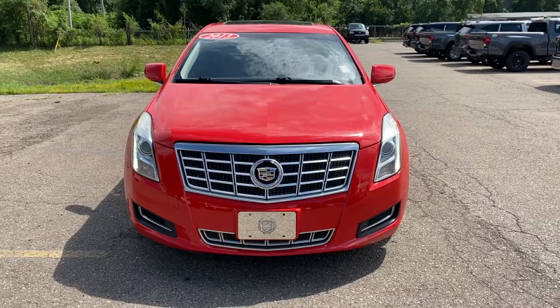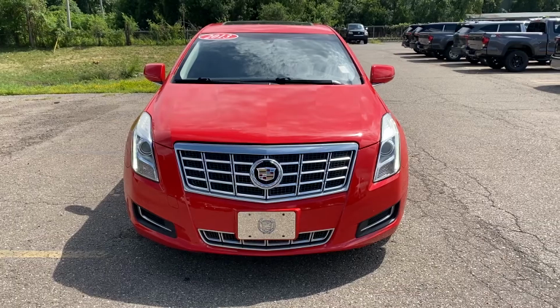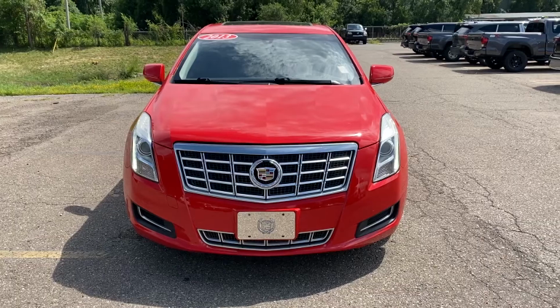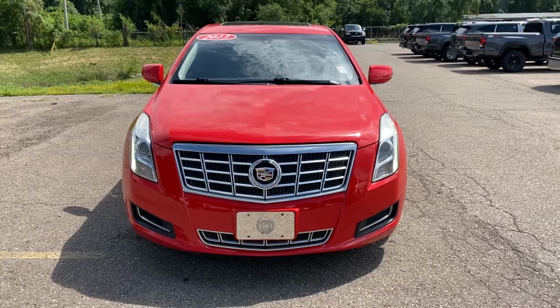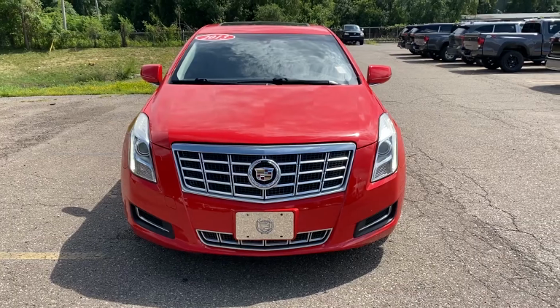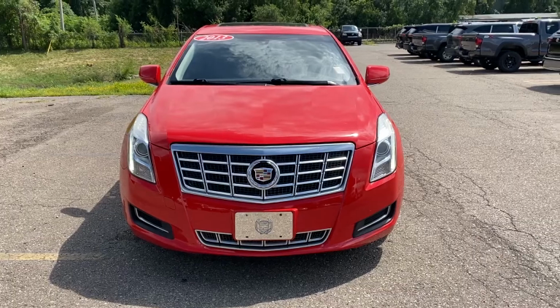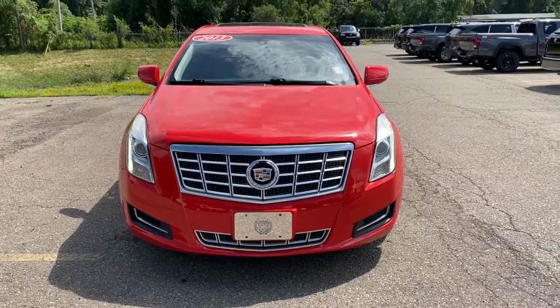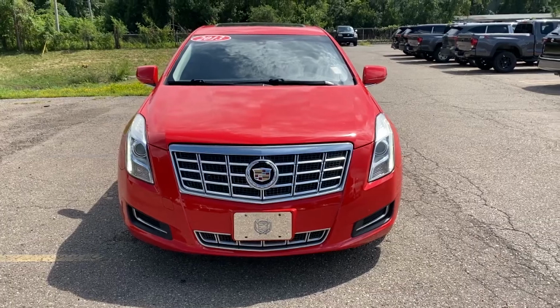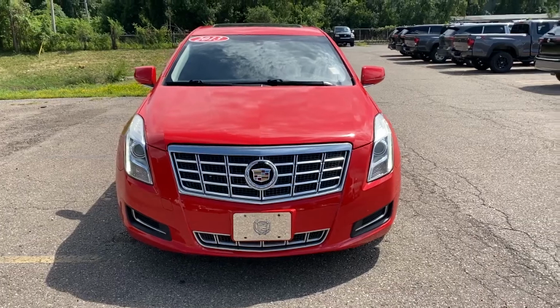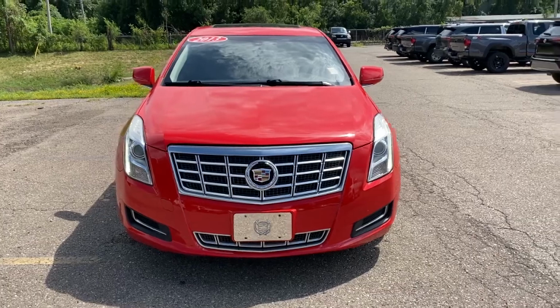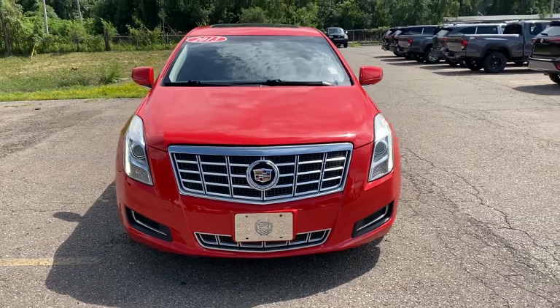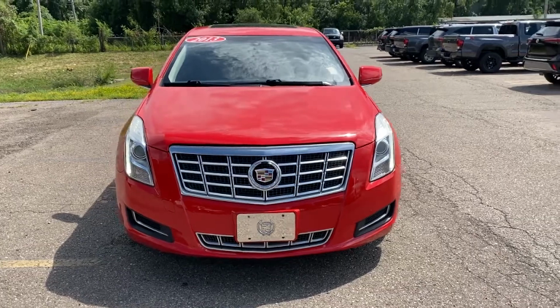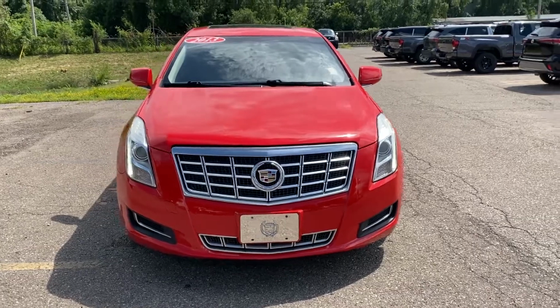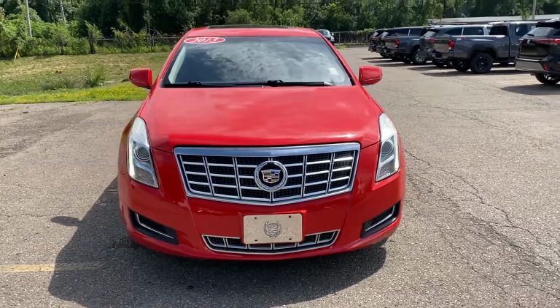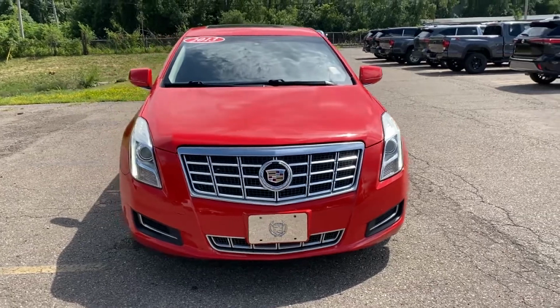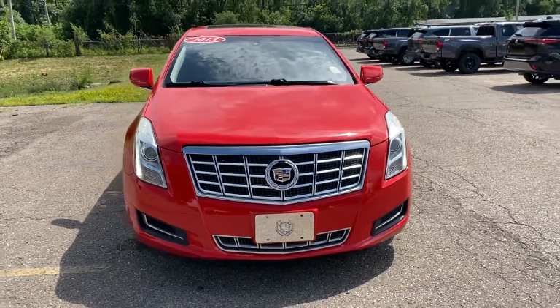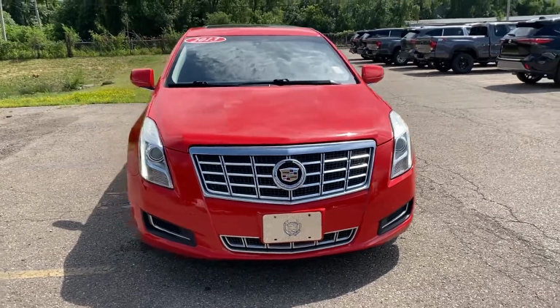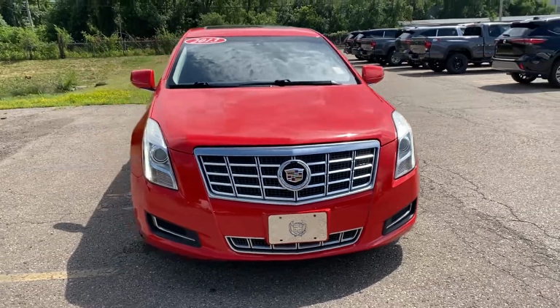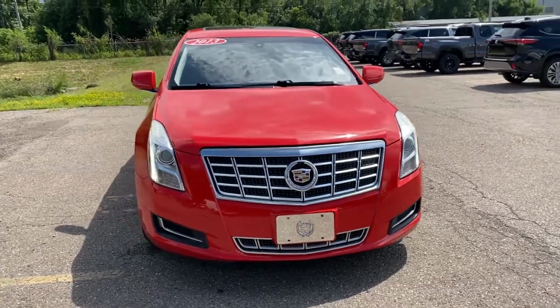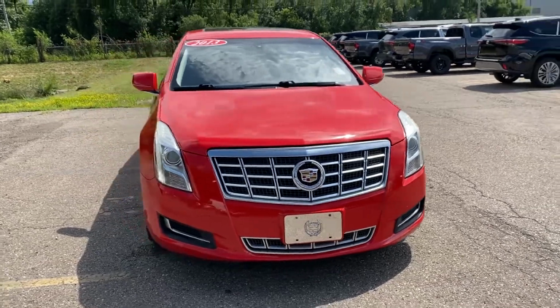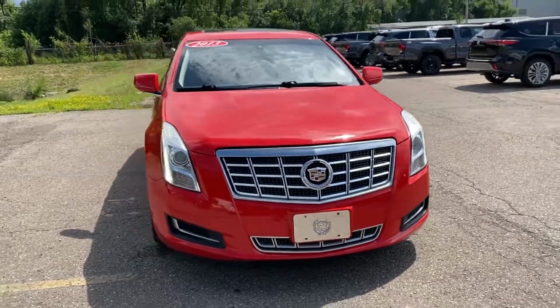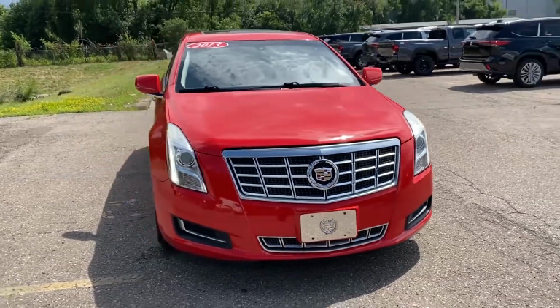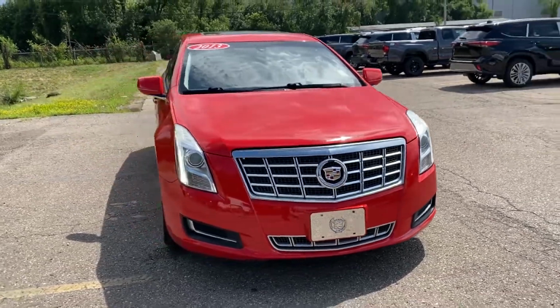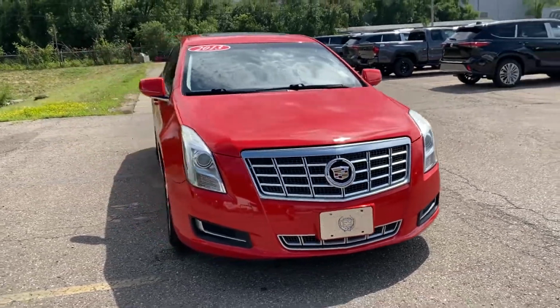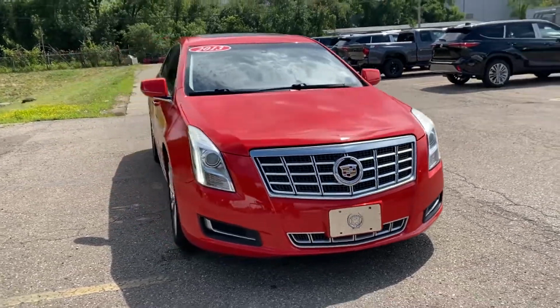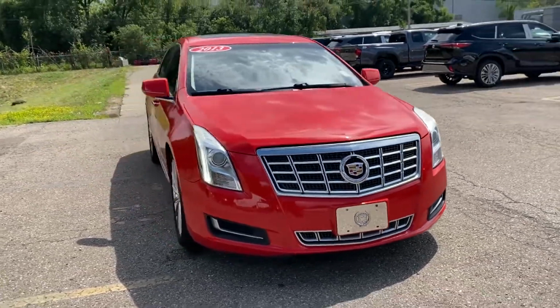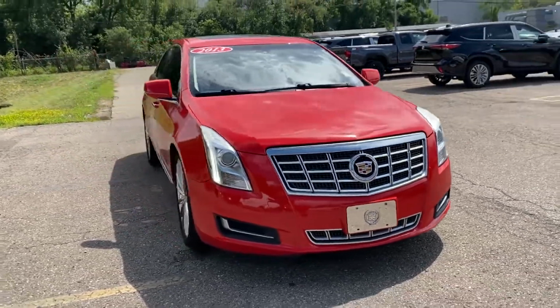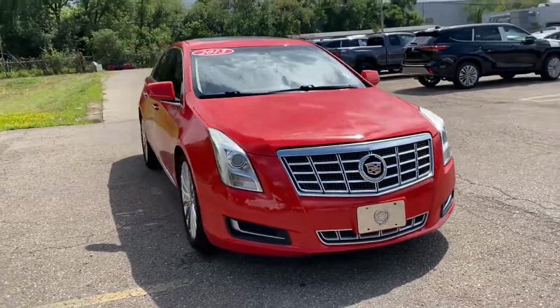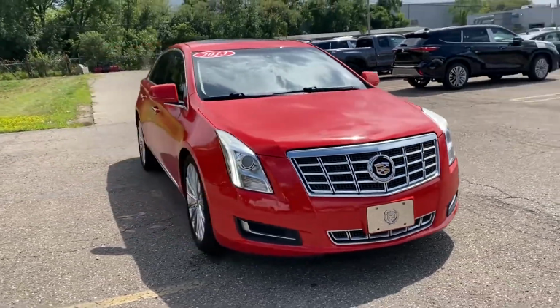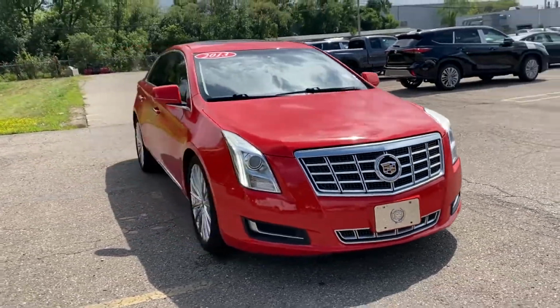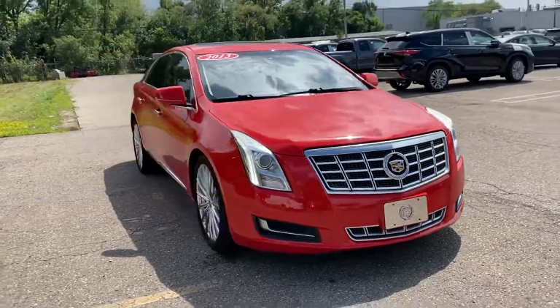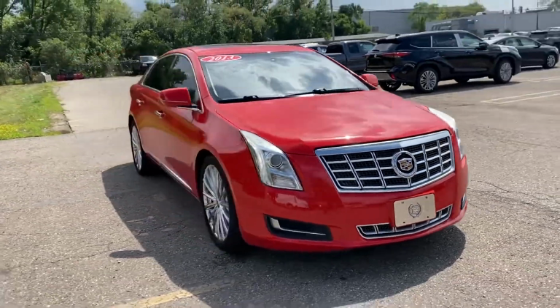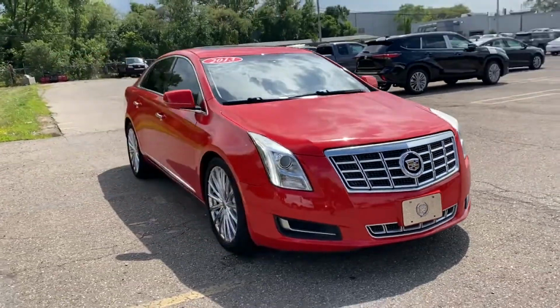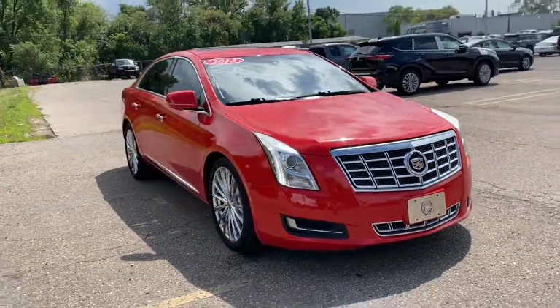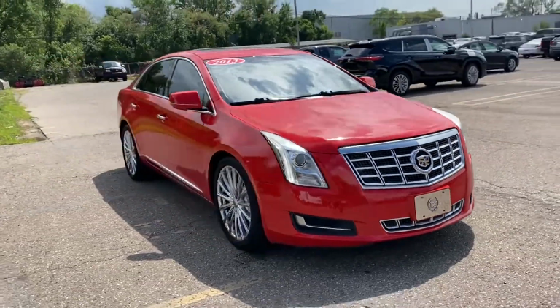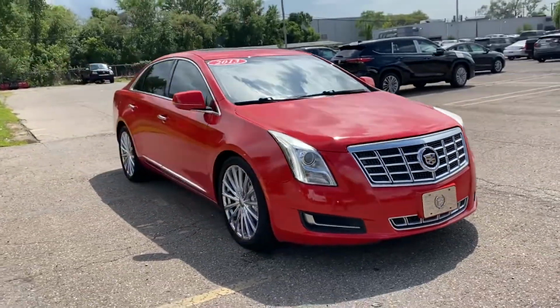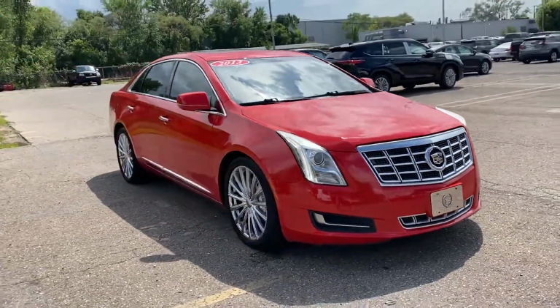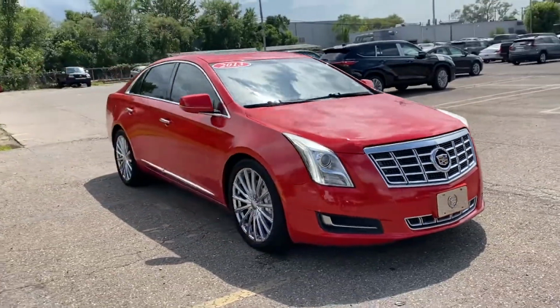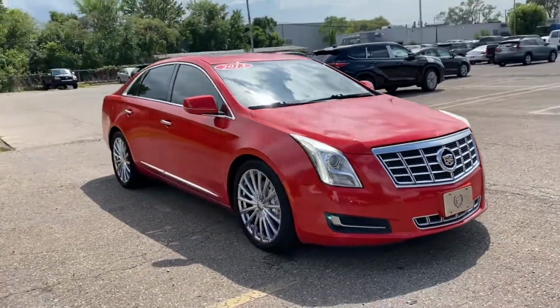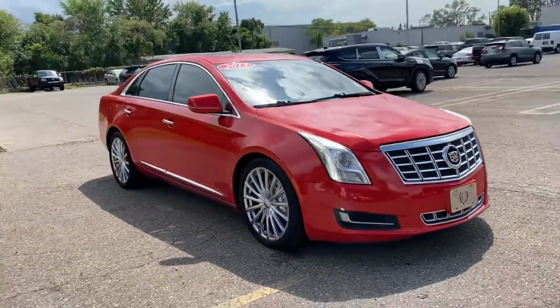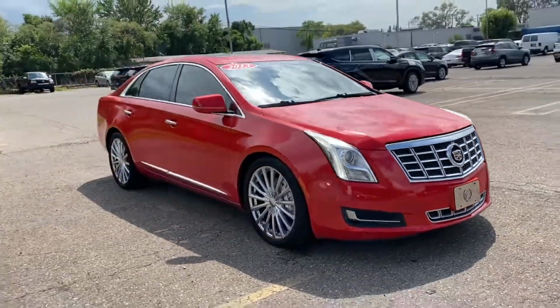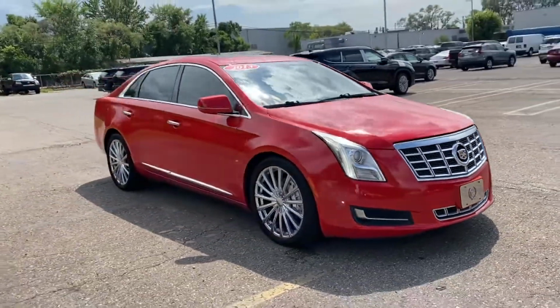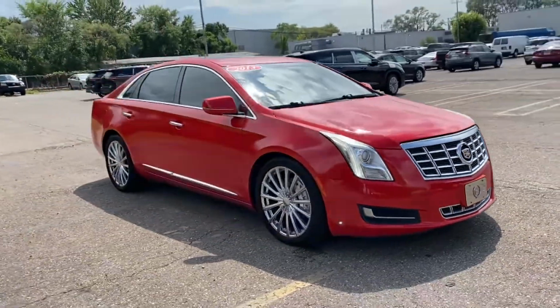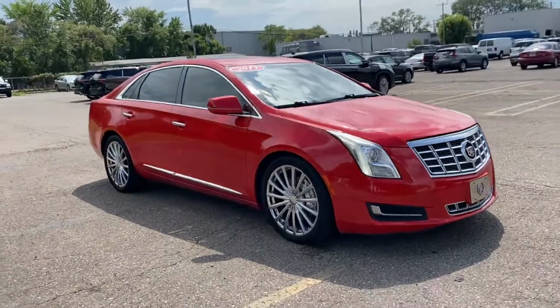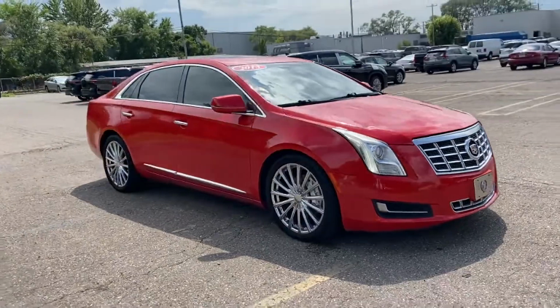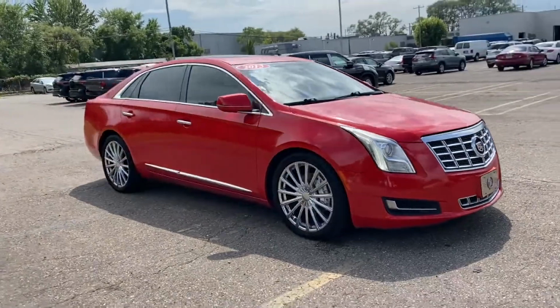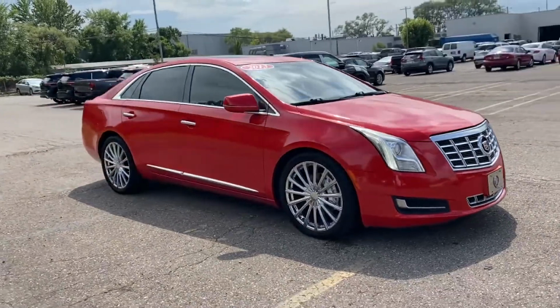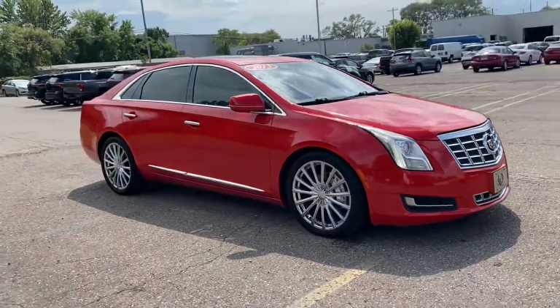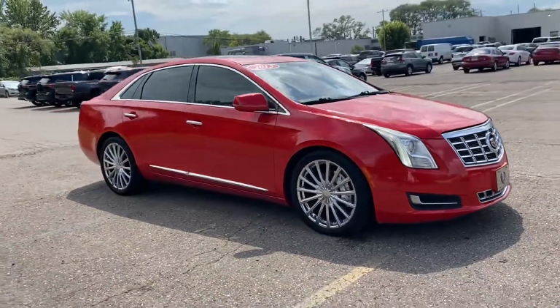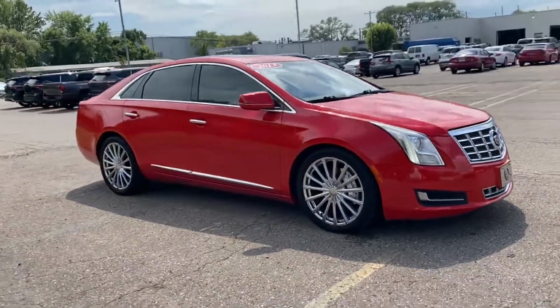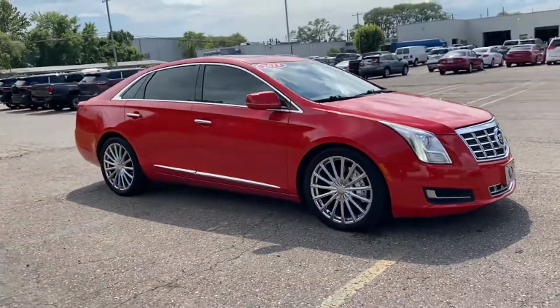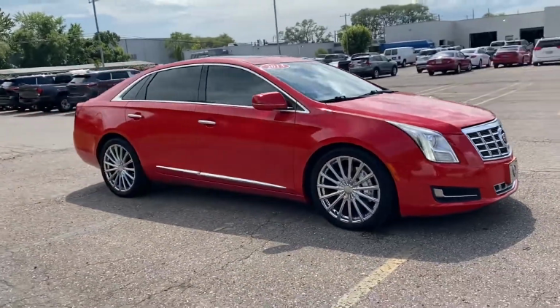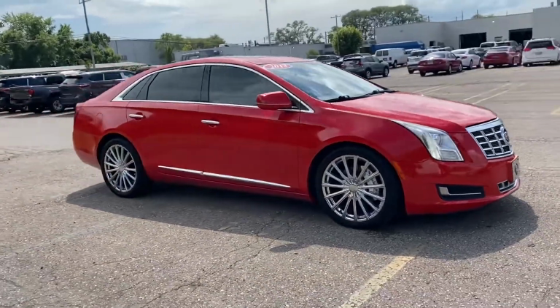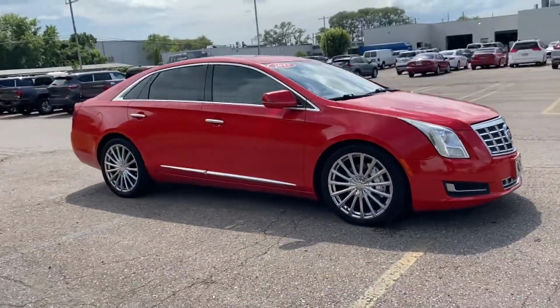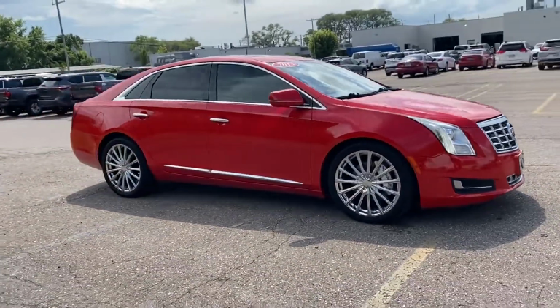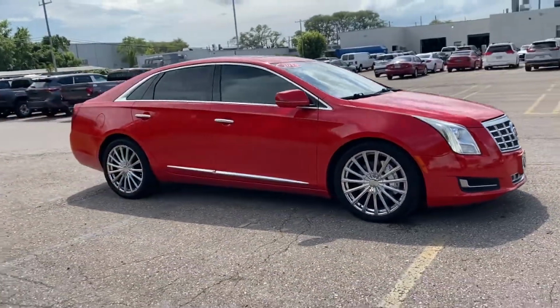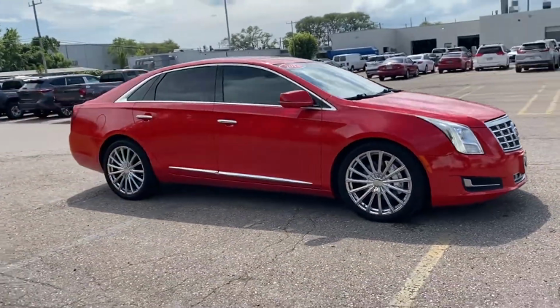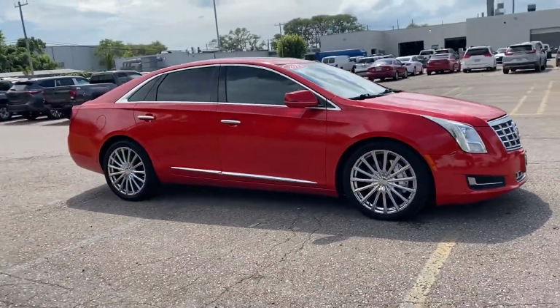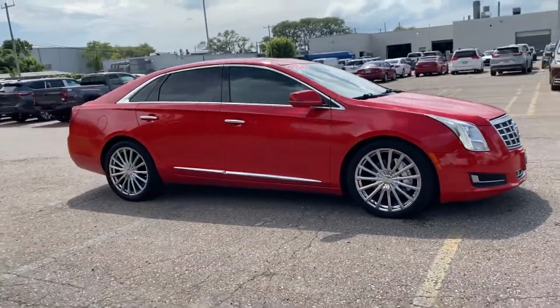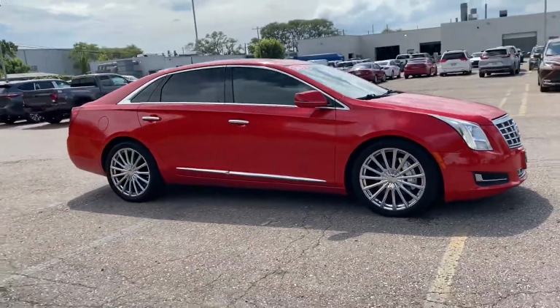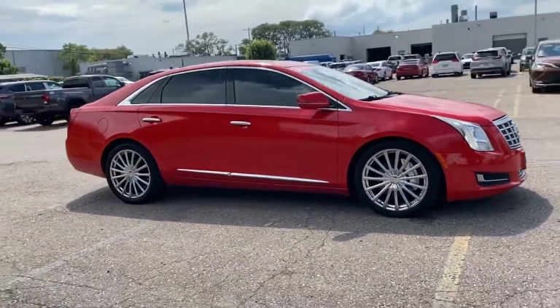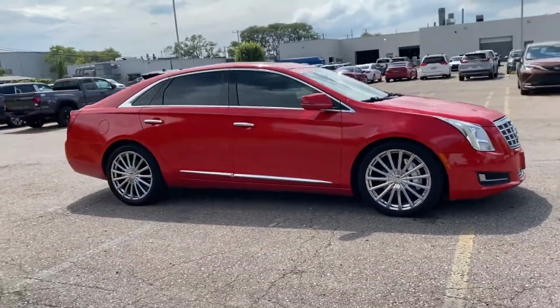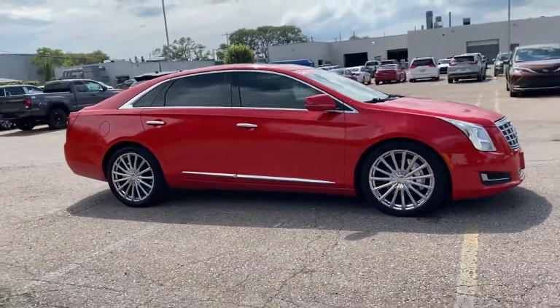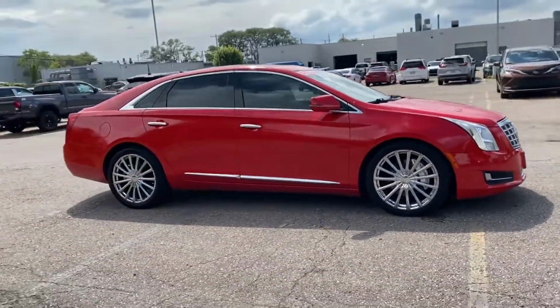2013 Cadillac XTS. This sedan combines safety and comfort with style and performance.